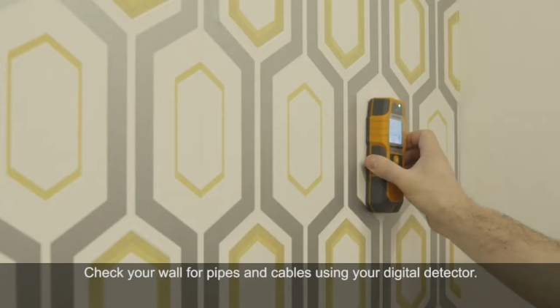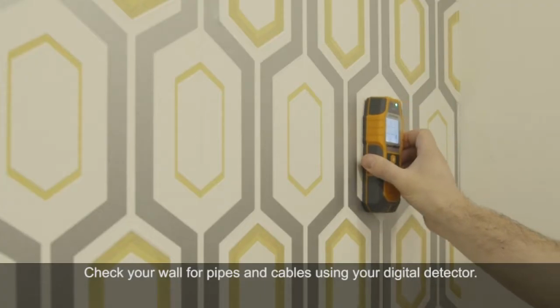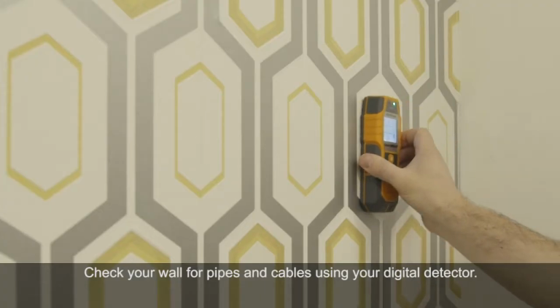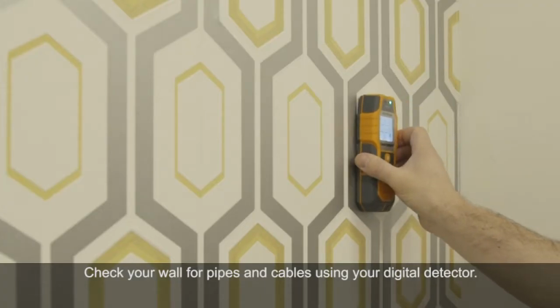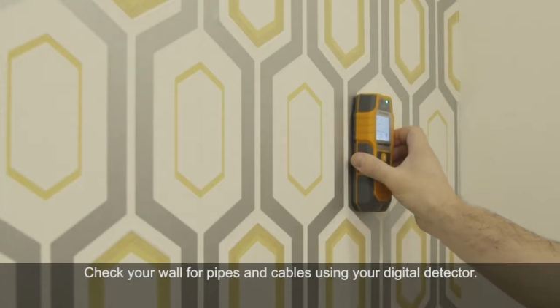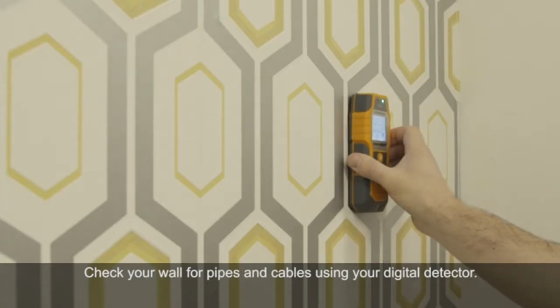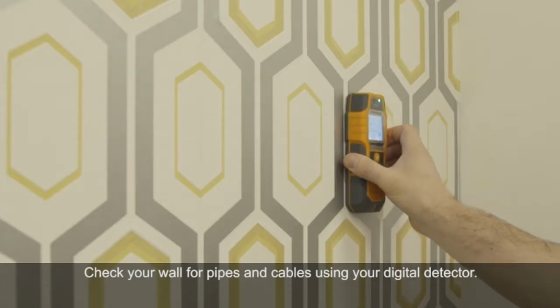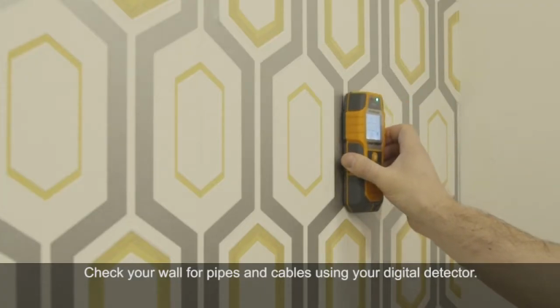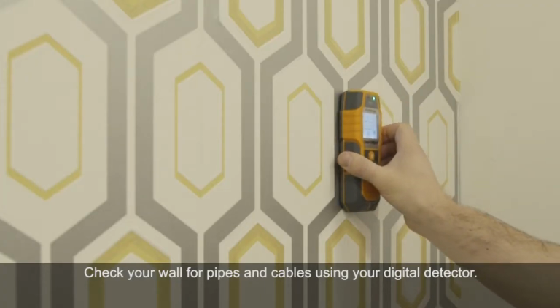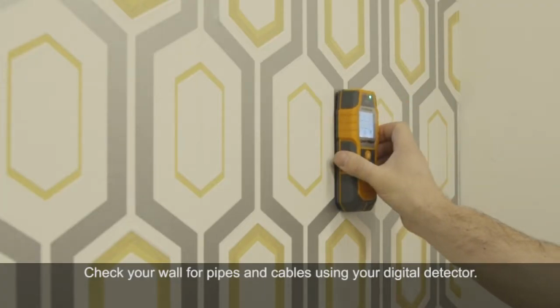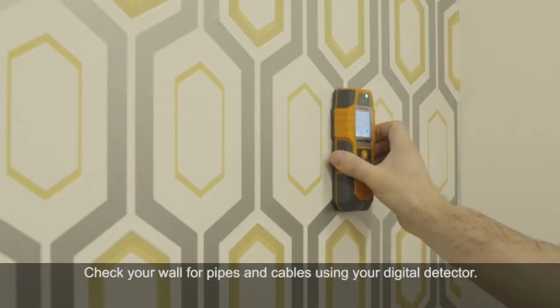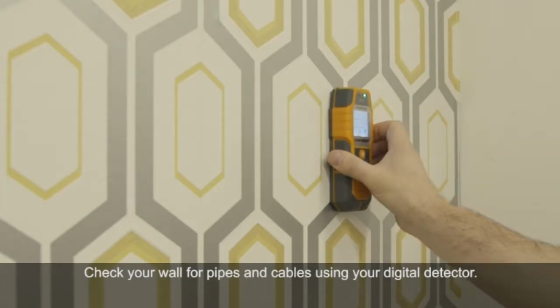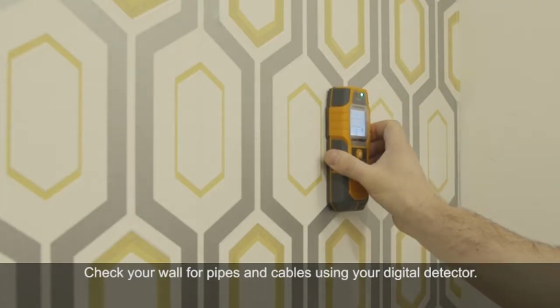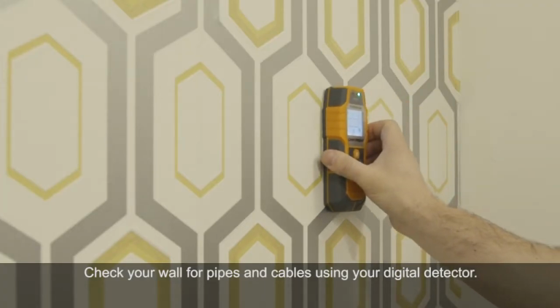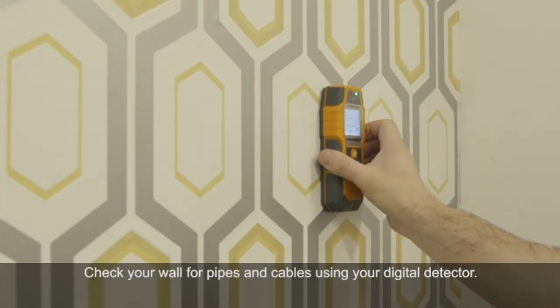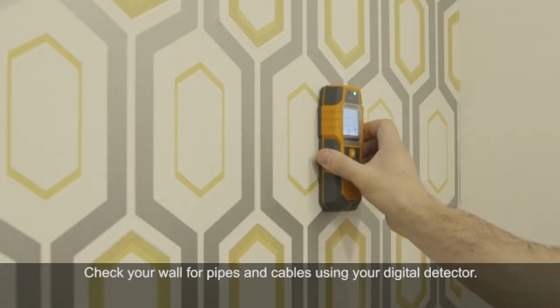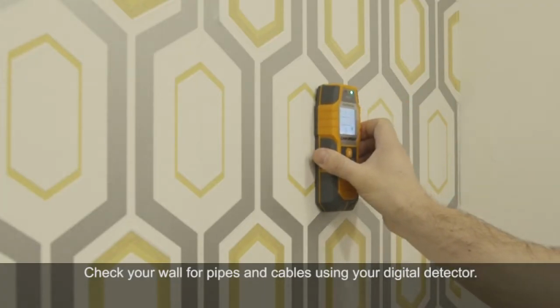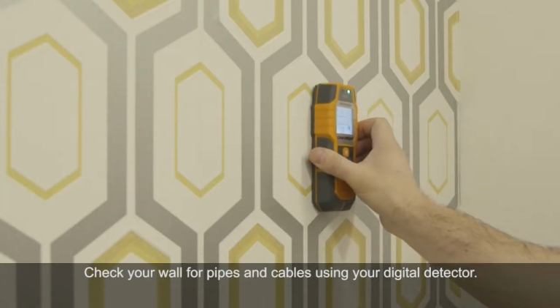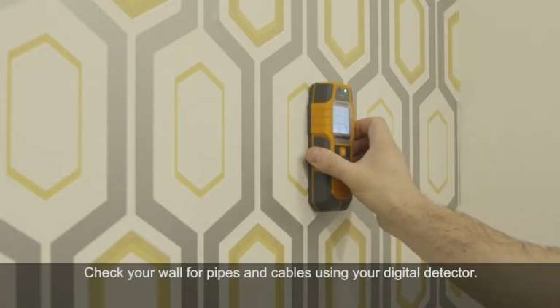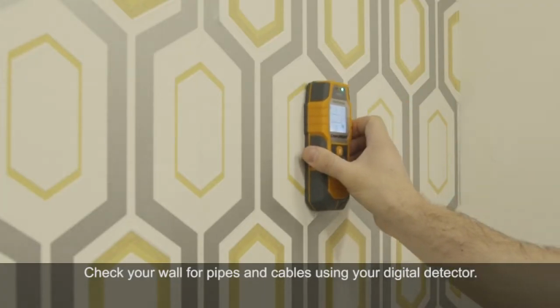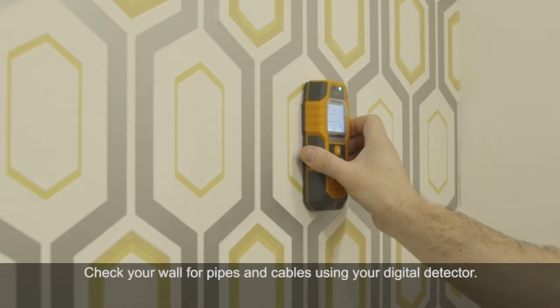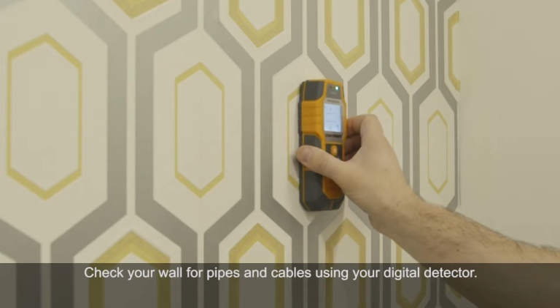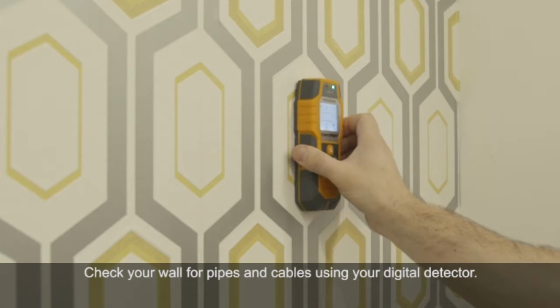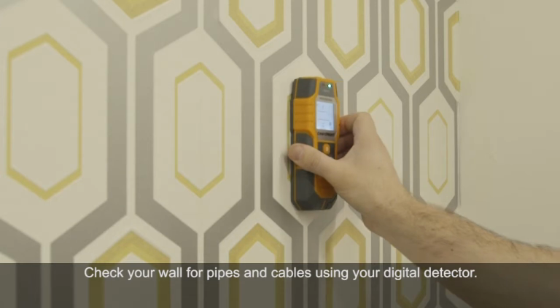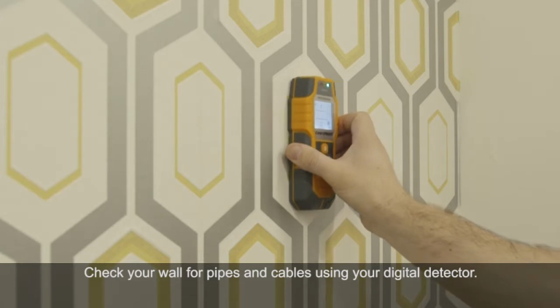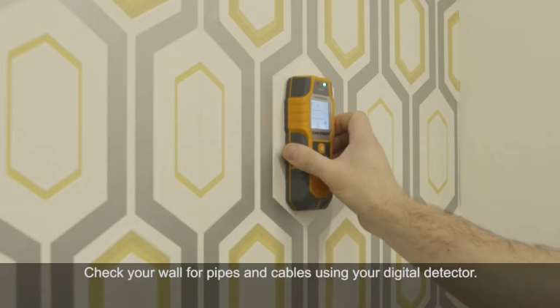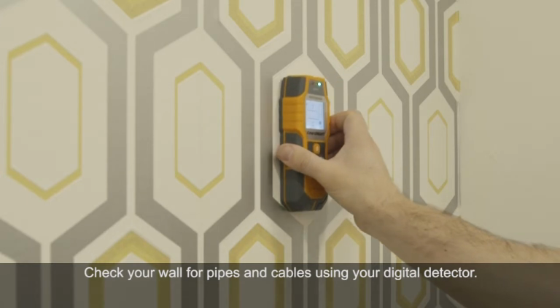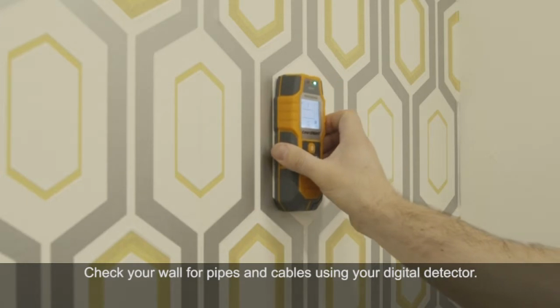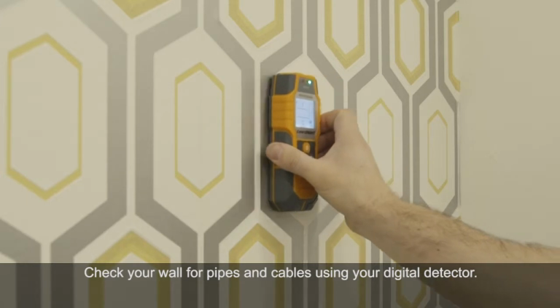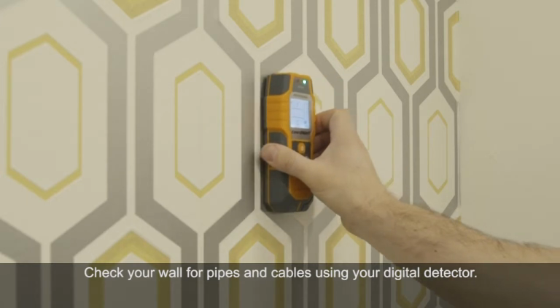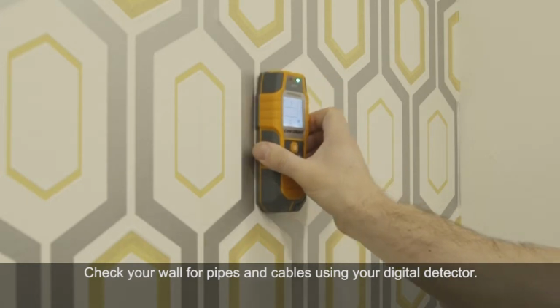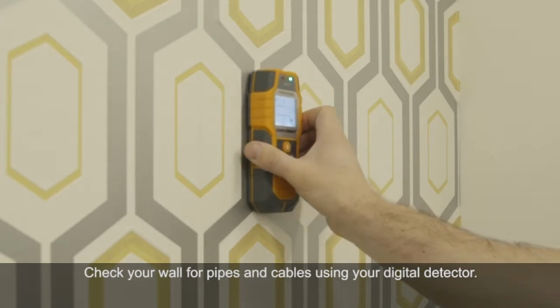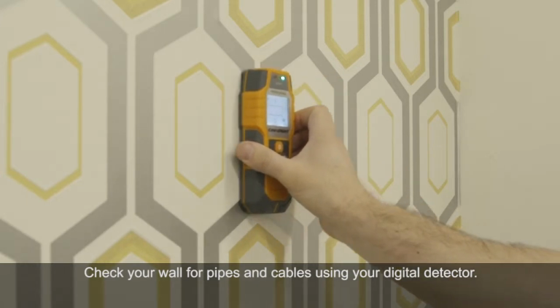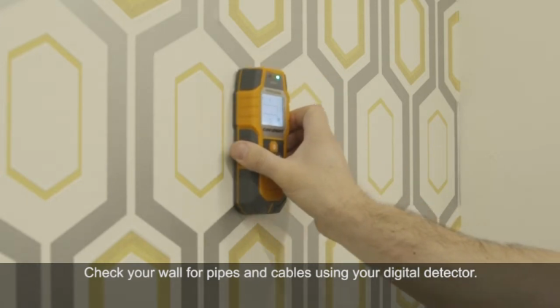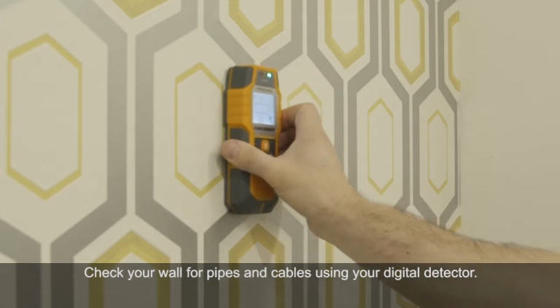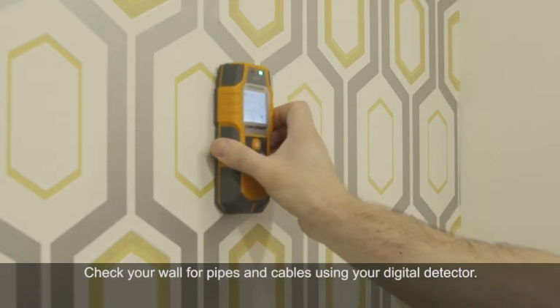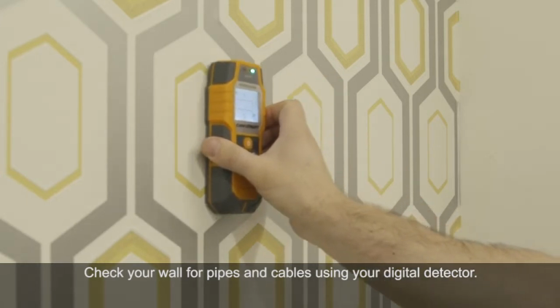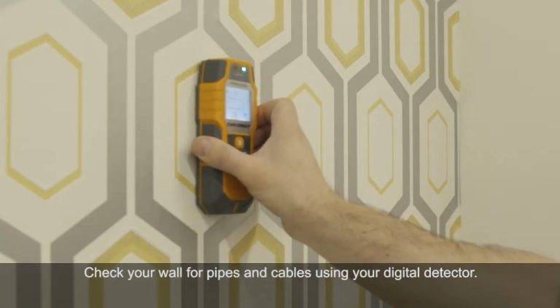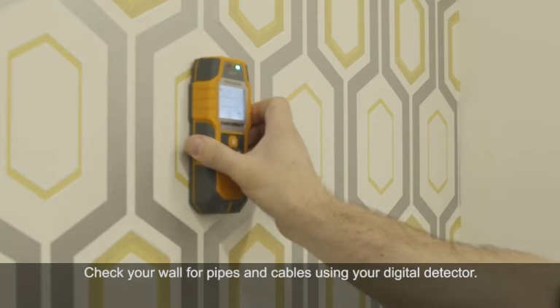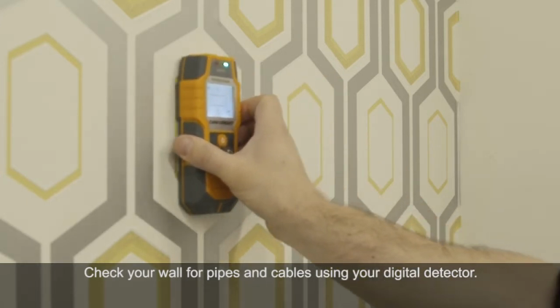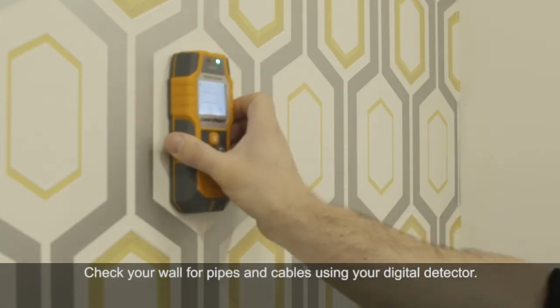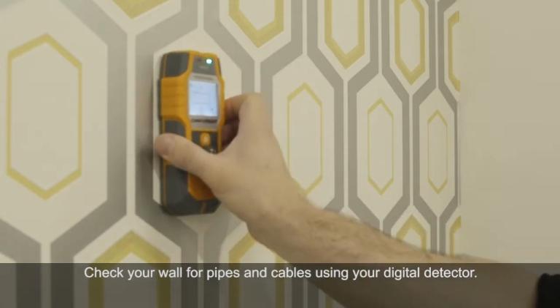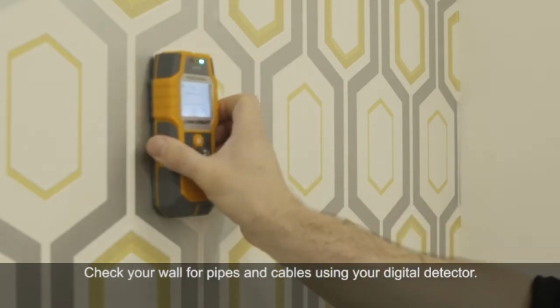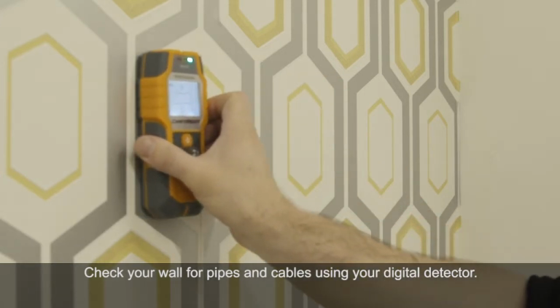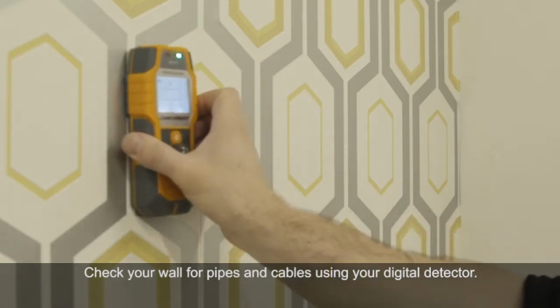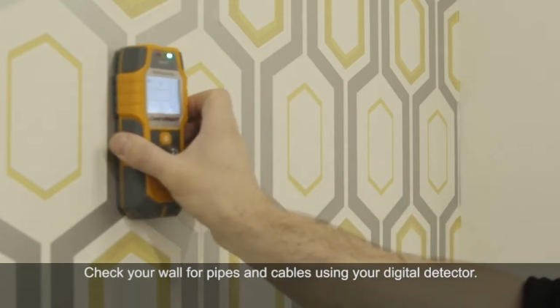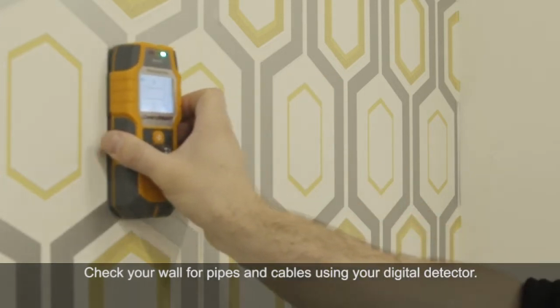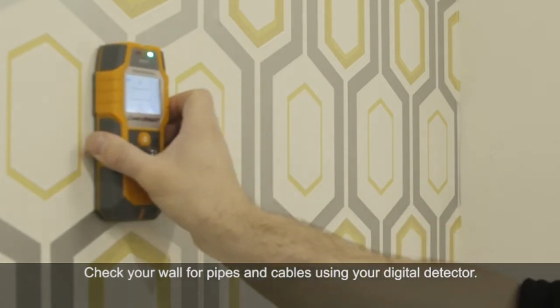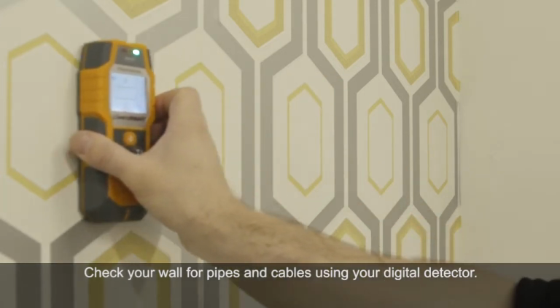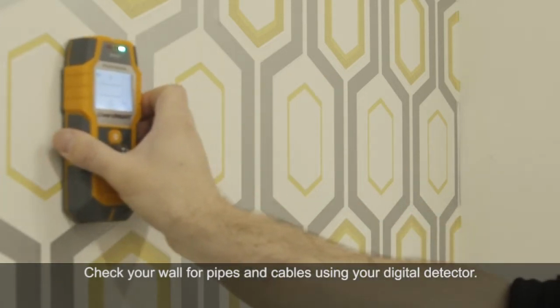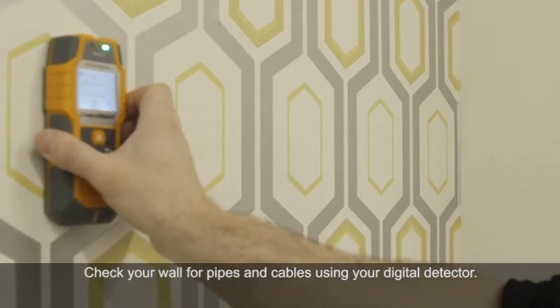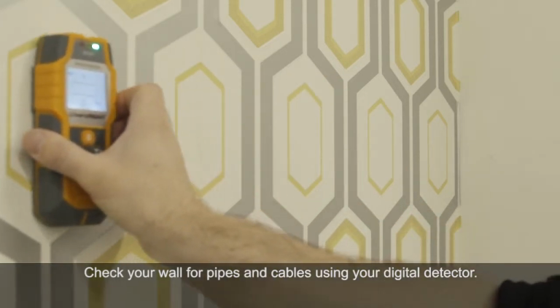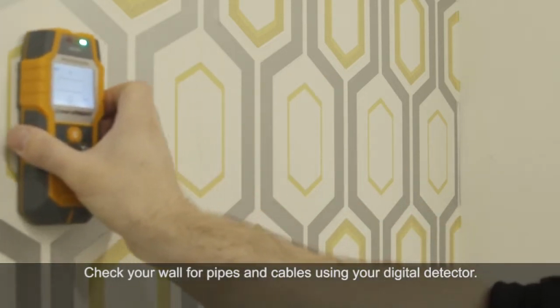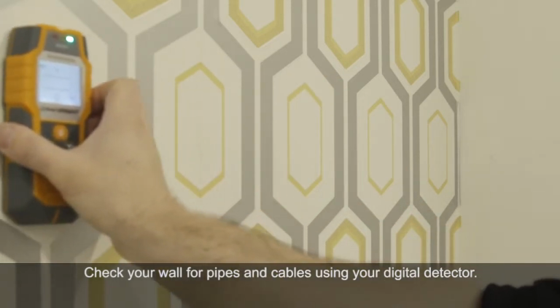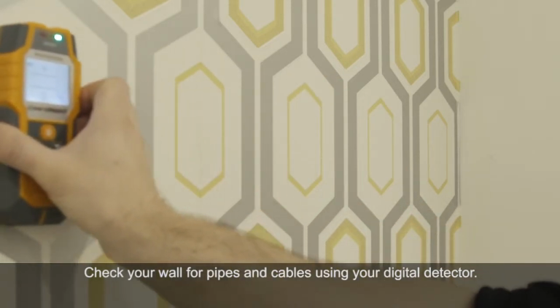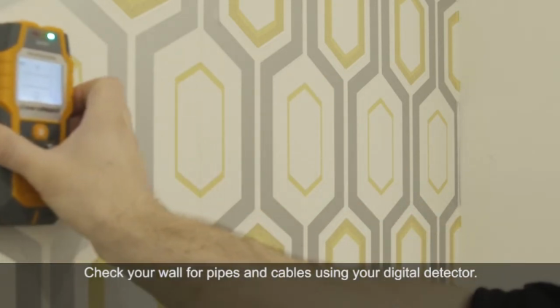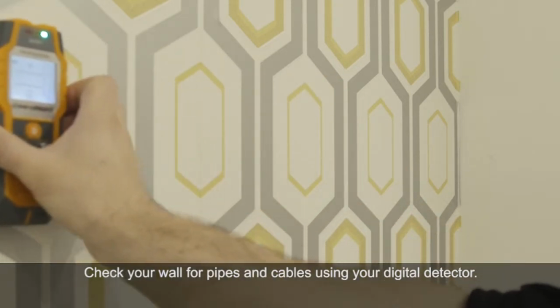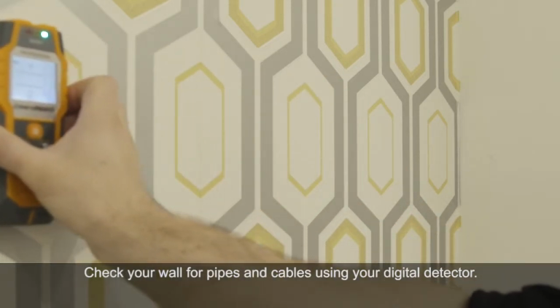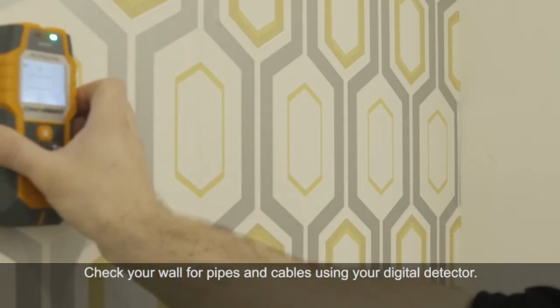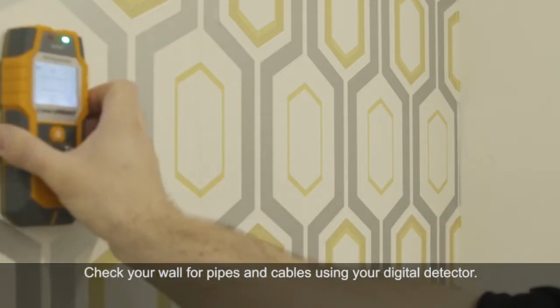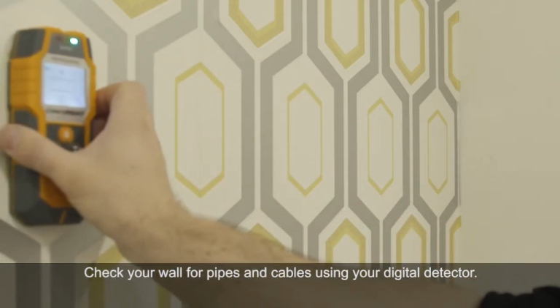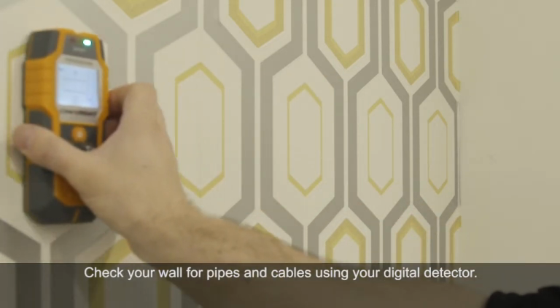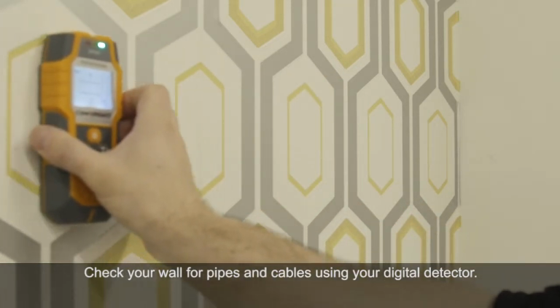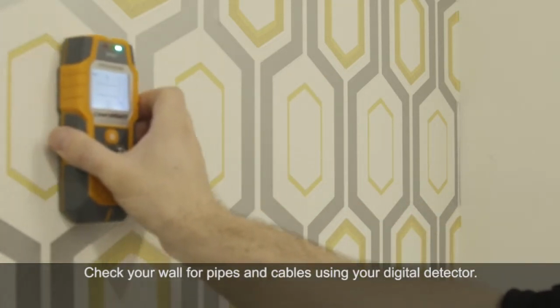Check your wall for pipes and cables using a digital detector and ensure that the area you're planning to fix to is safe.